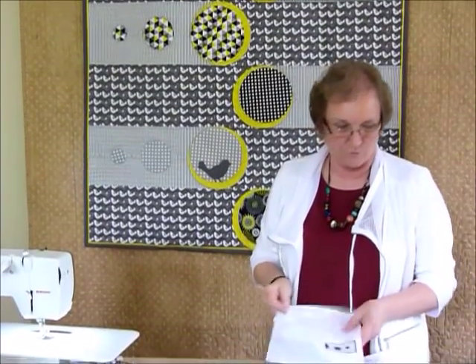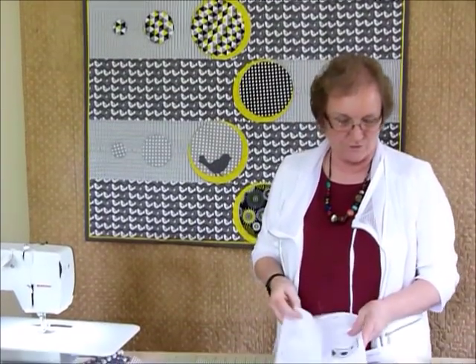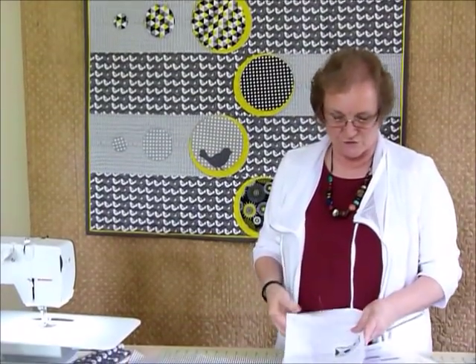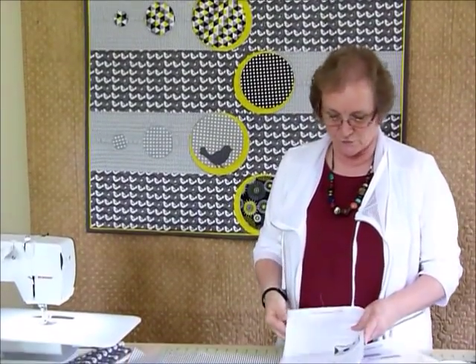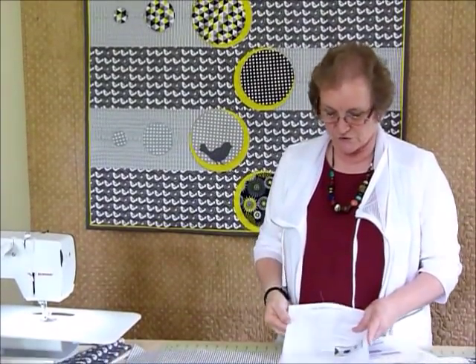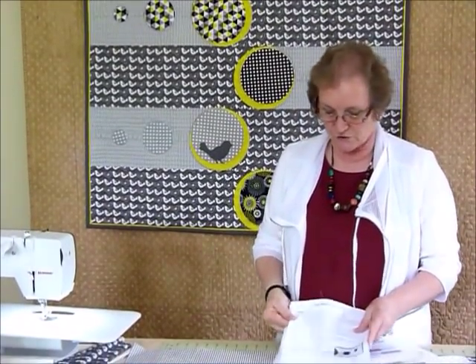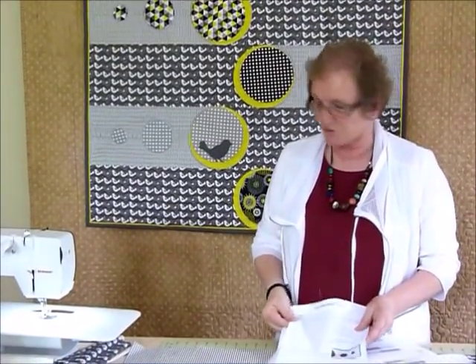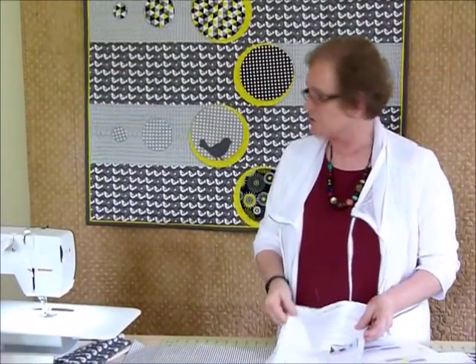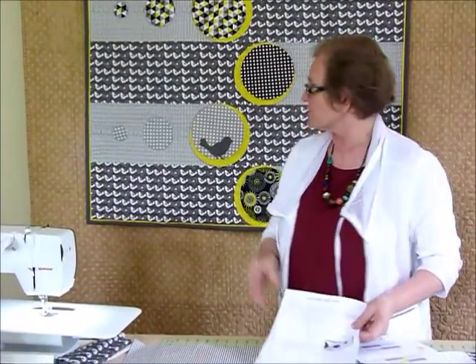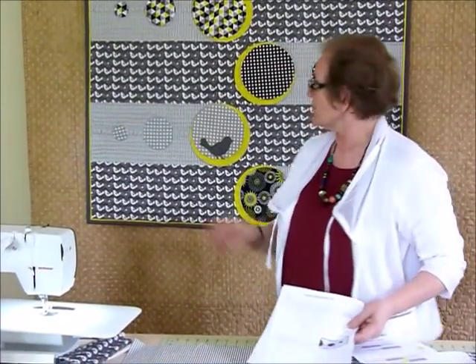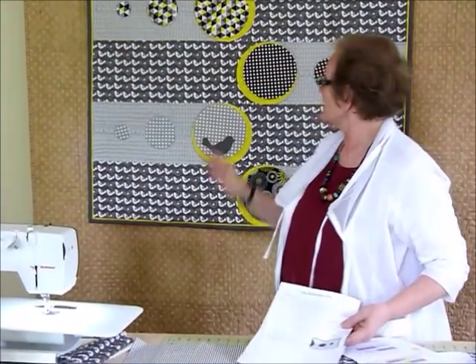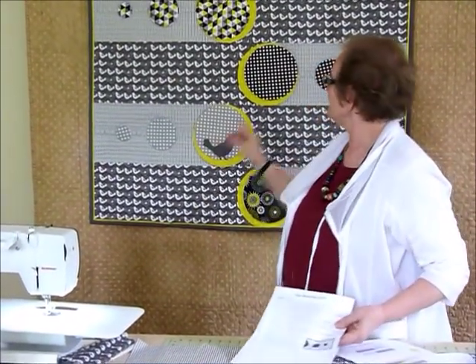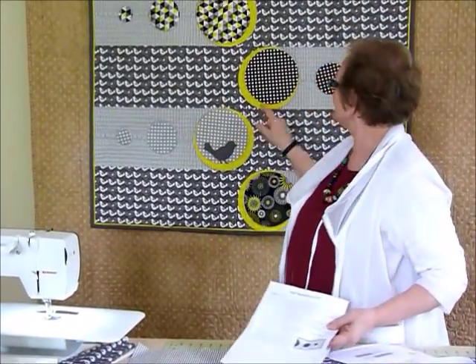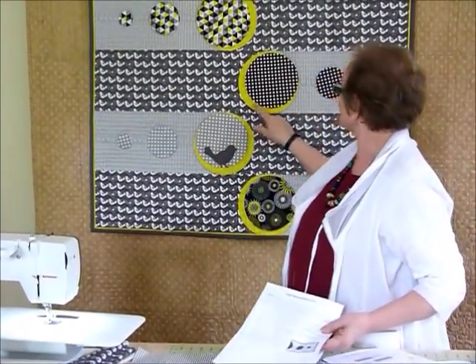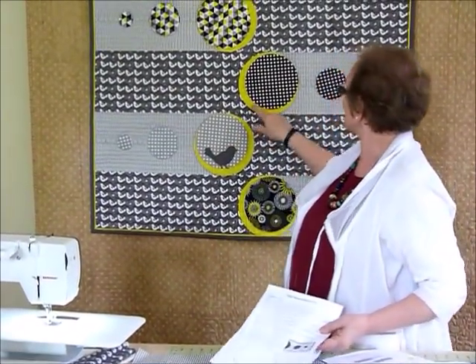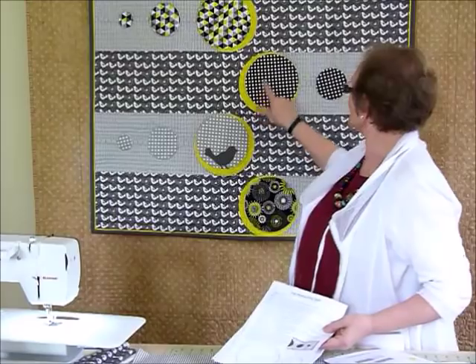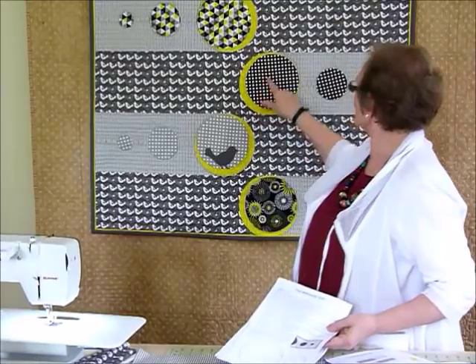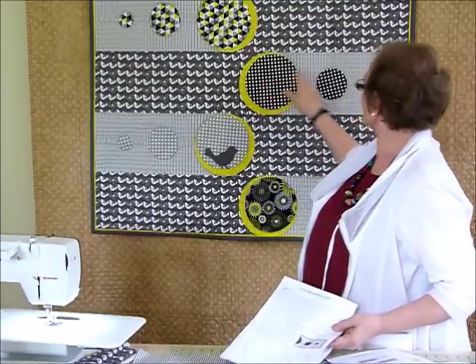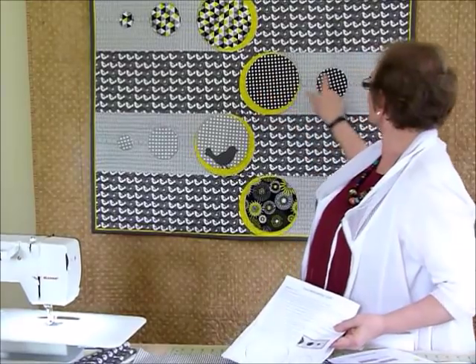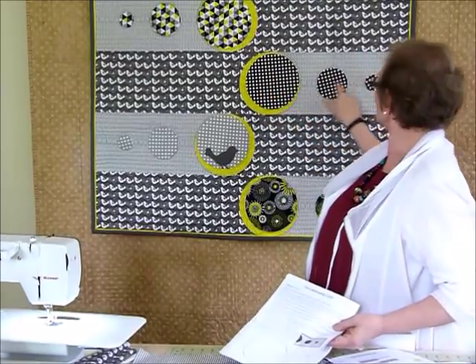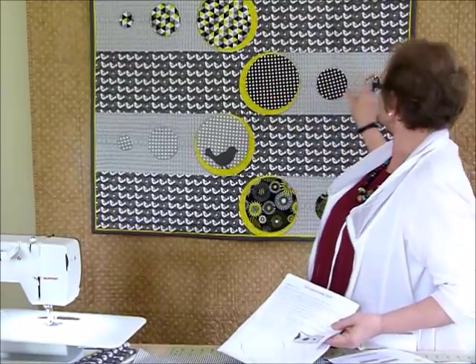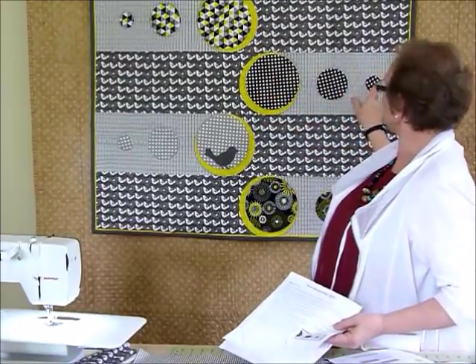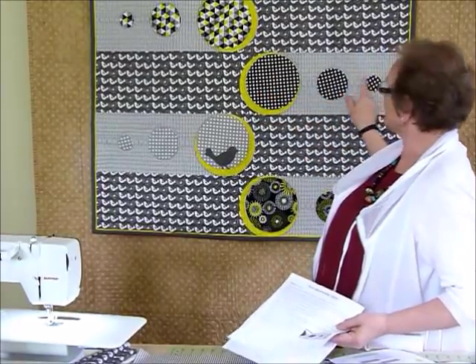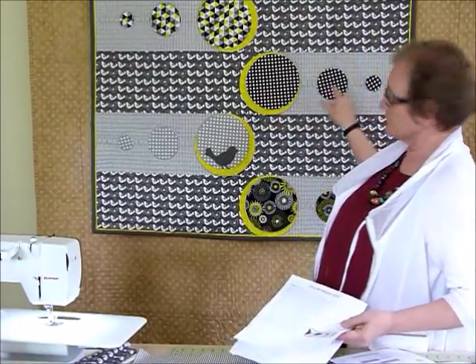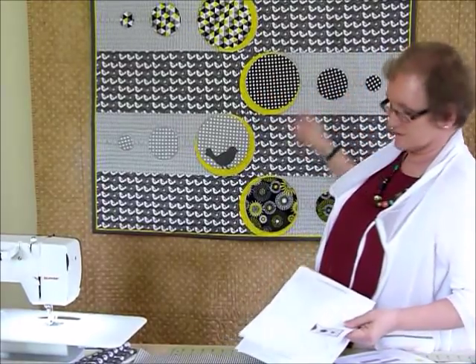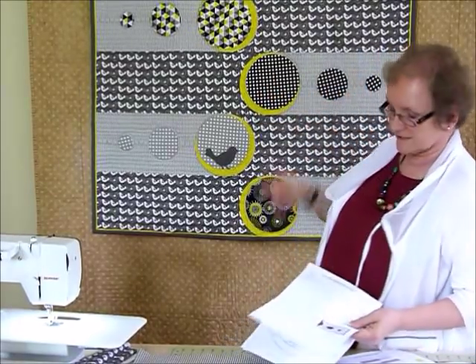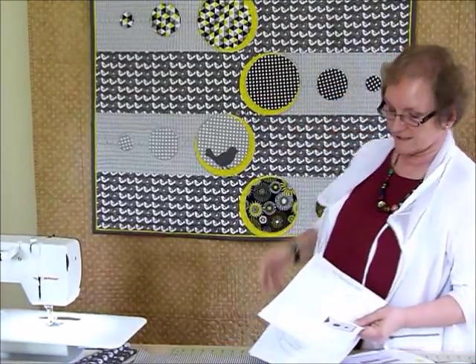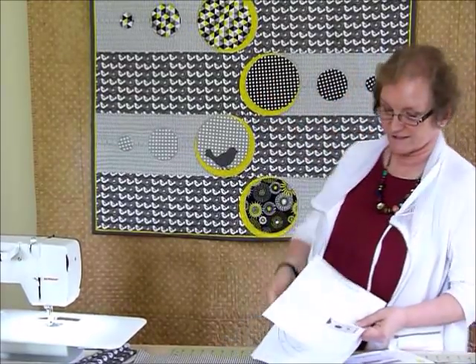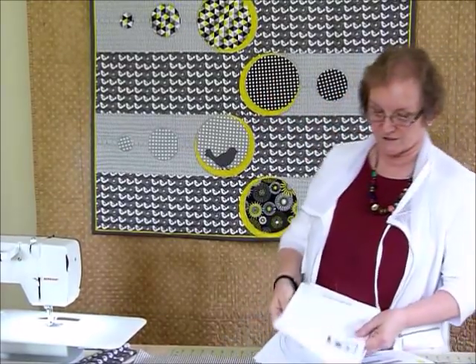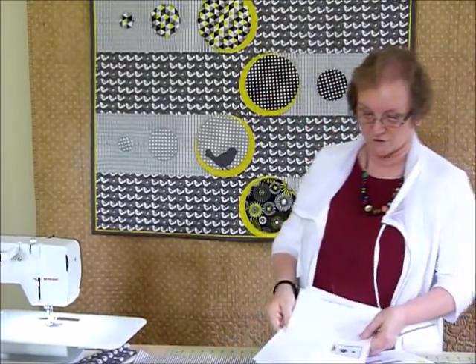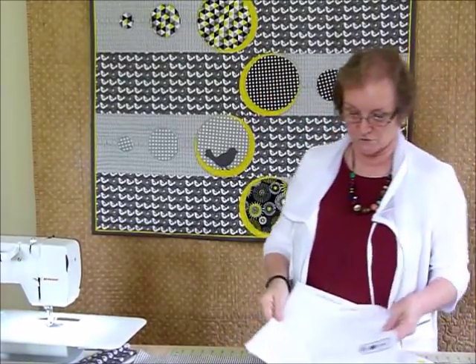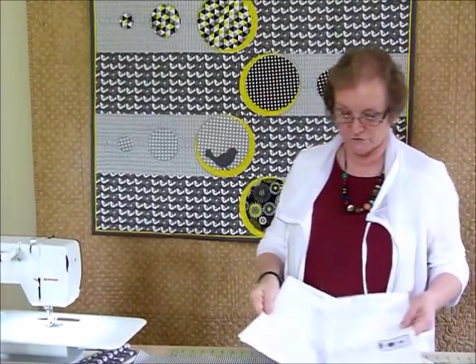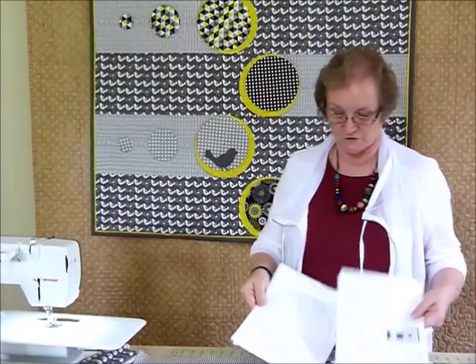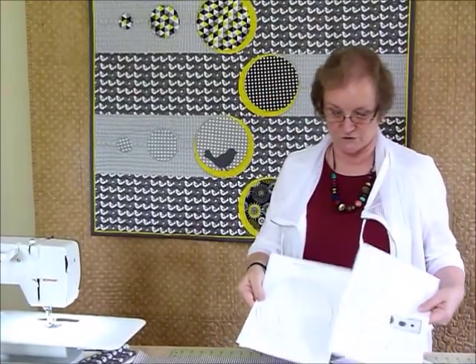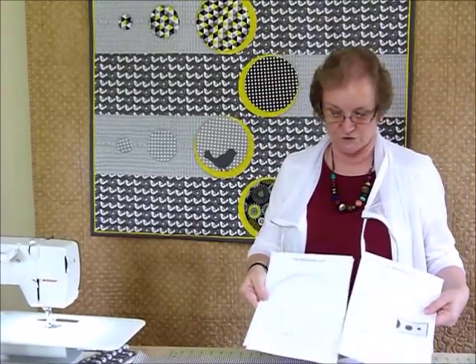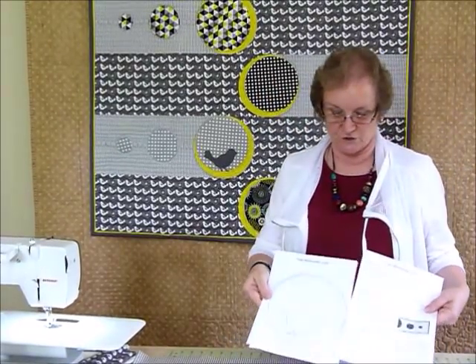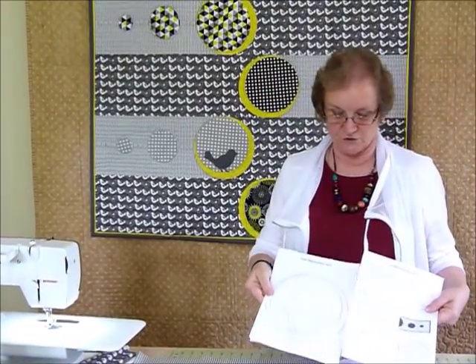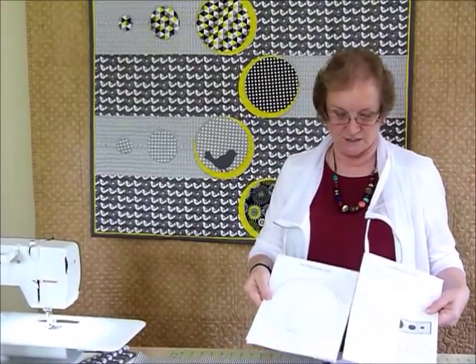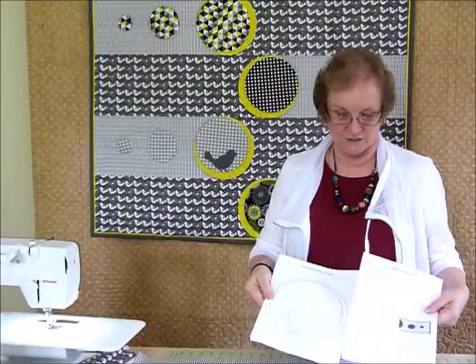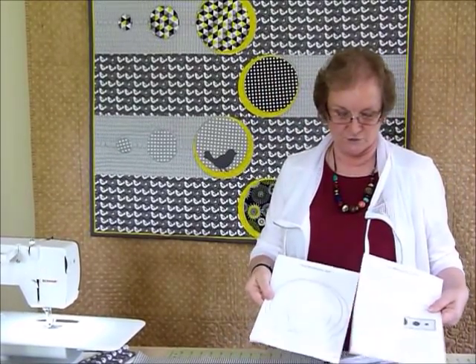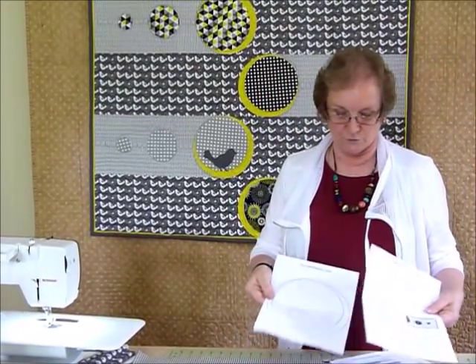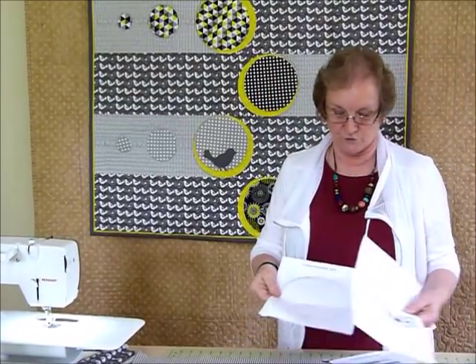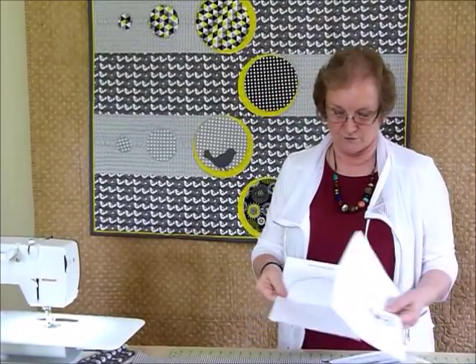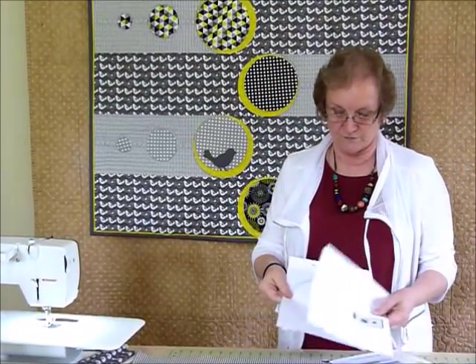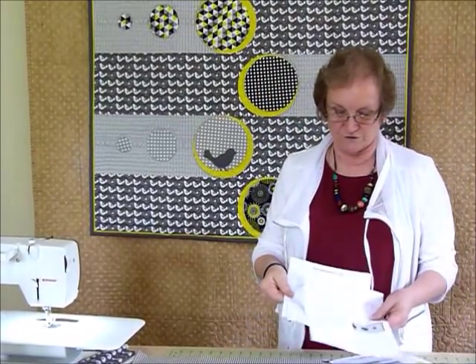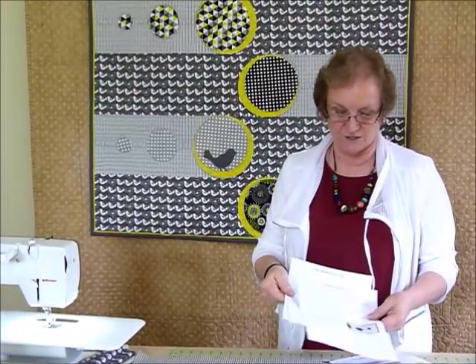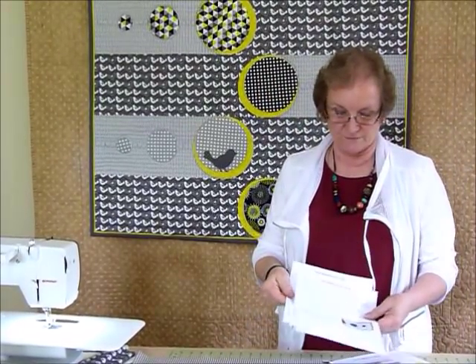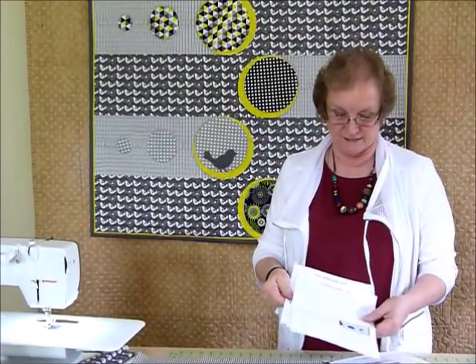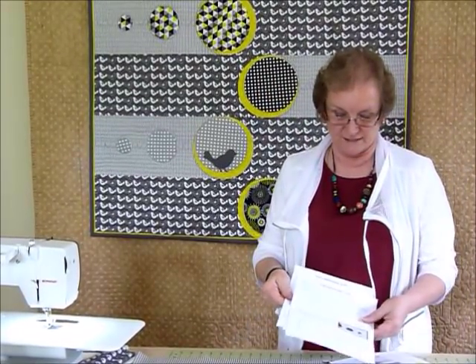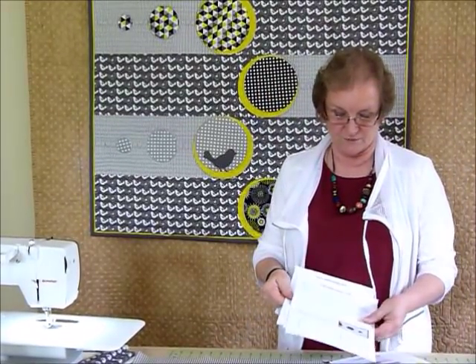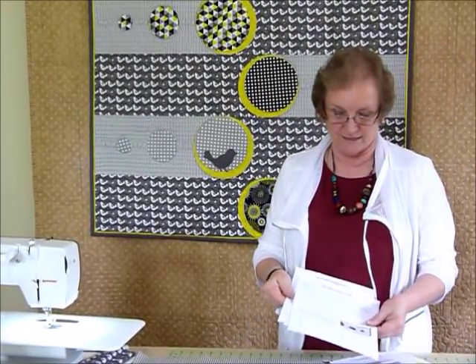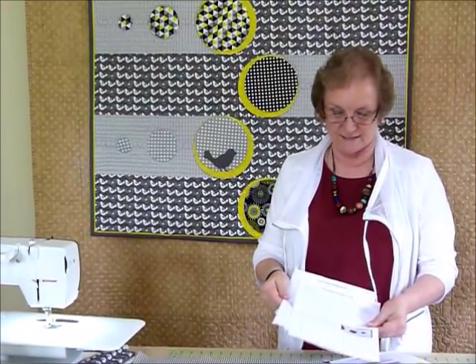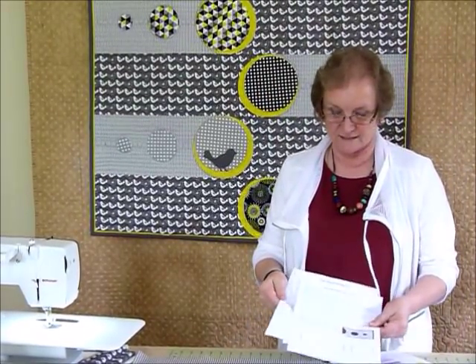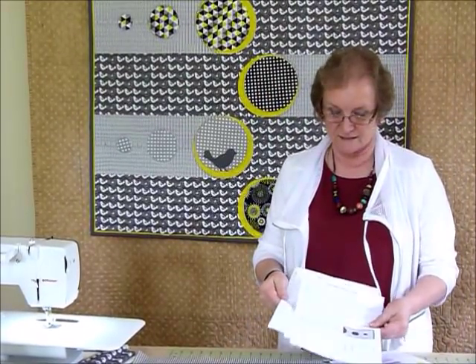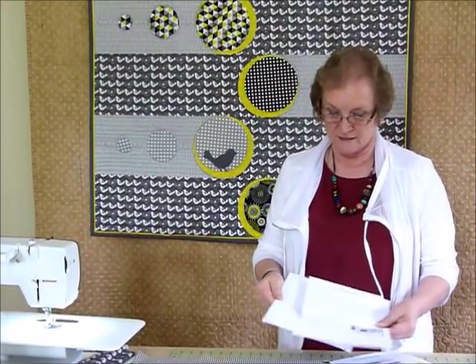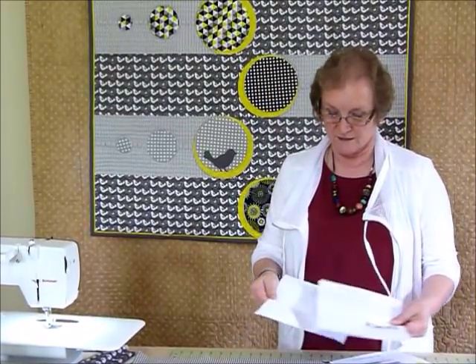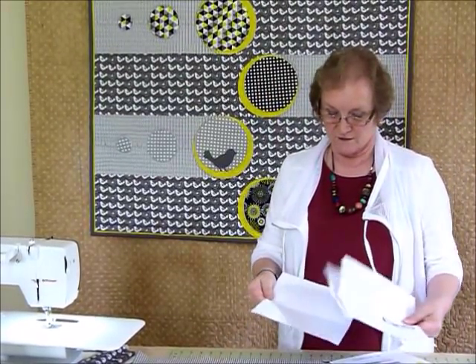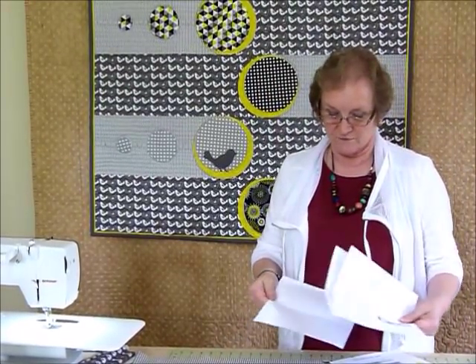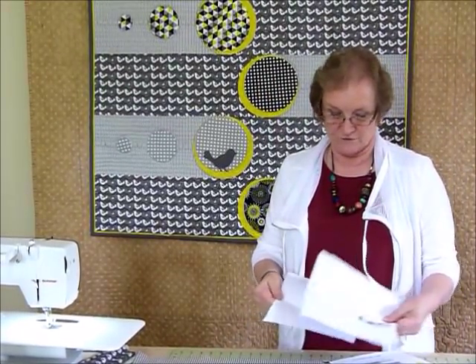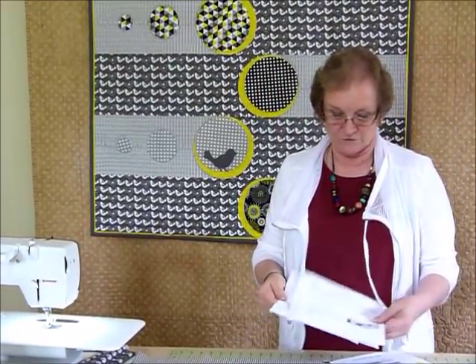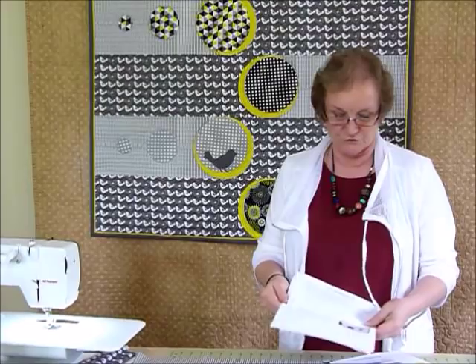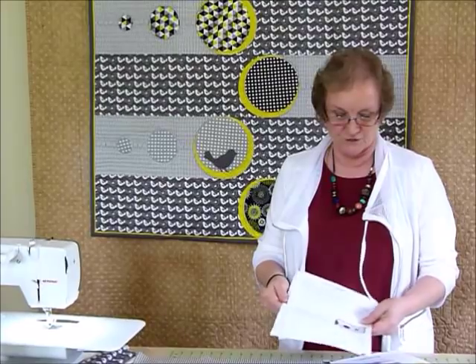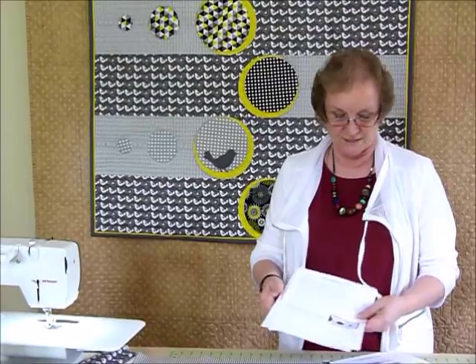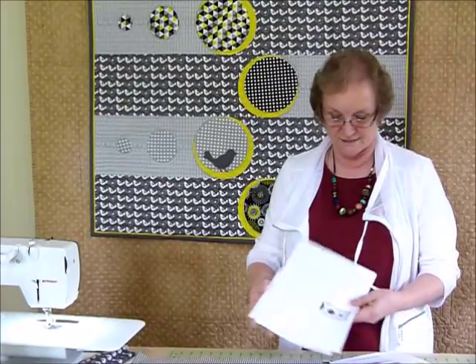There are also four different sized circles that you're going to need, so all the shapes are in the pattern for you to trace.